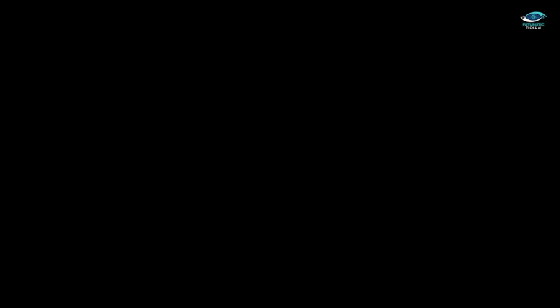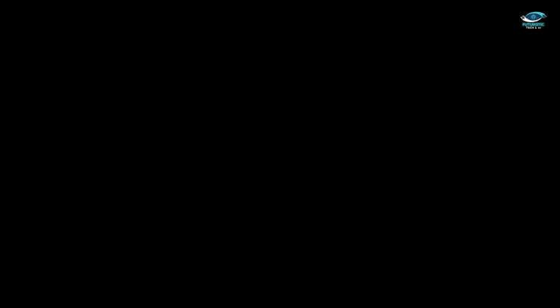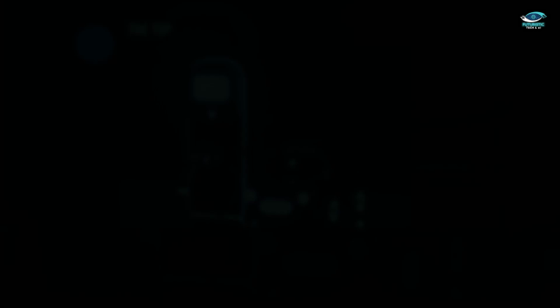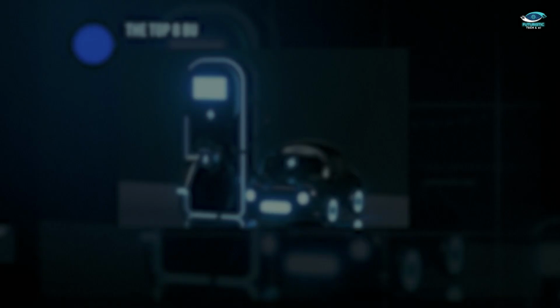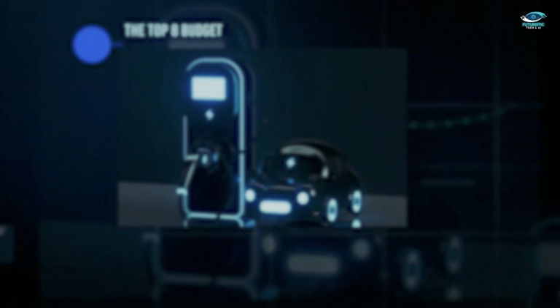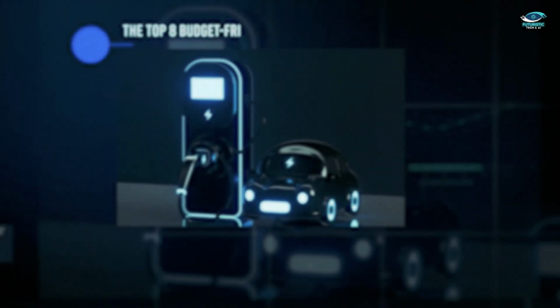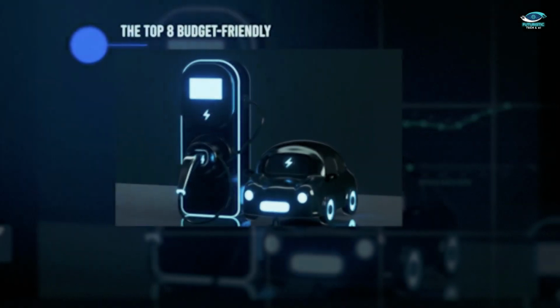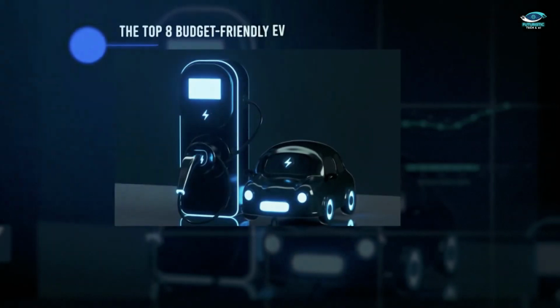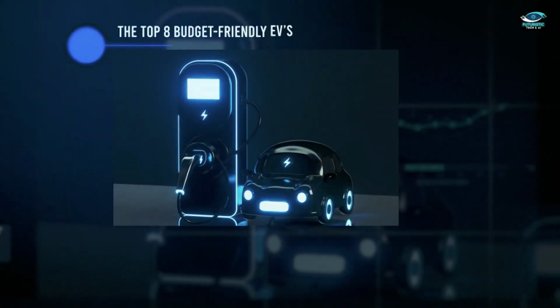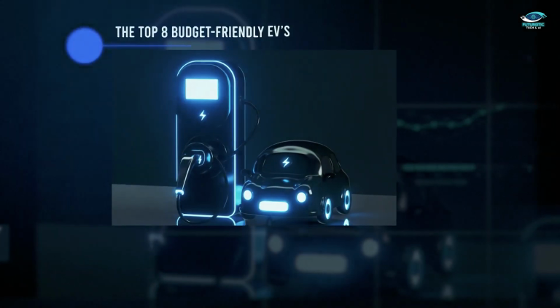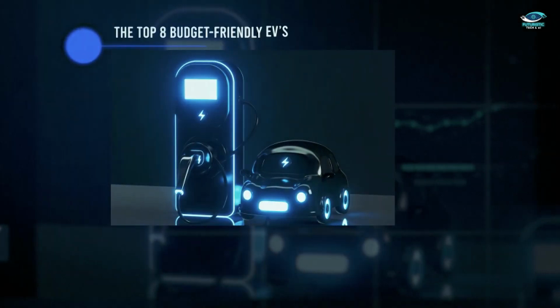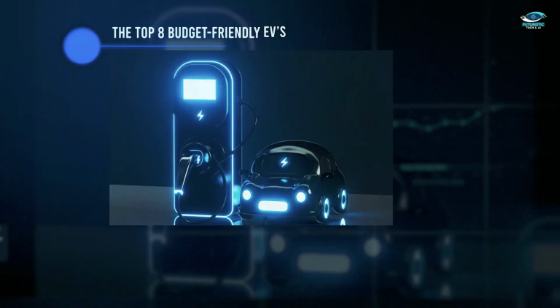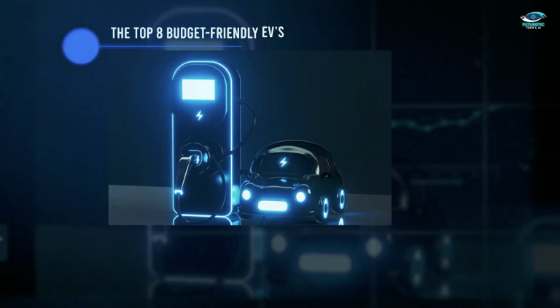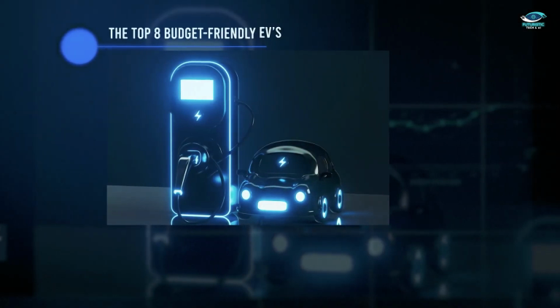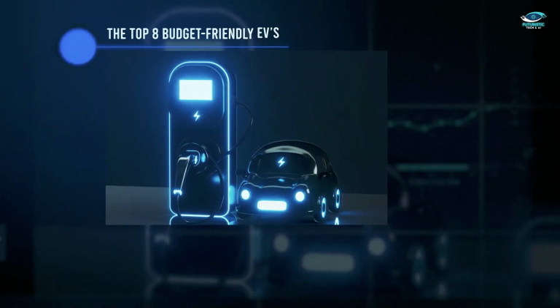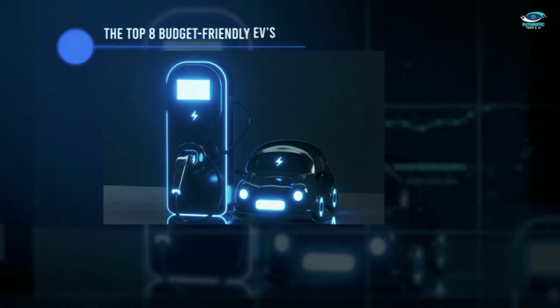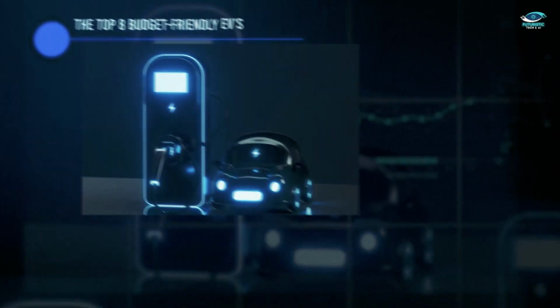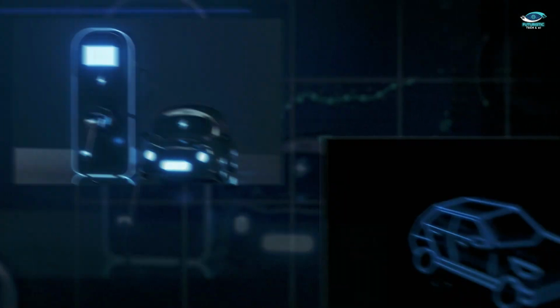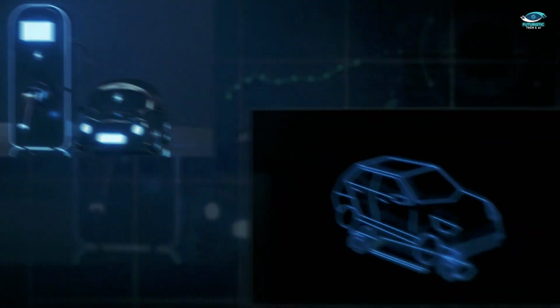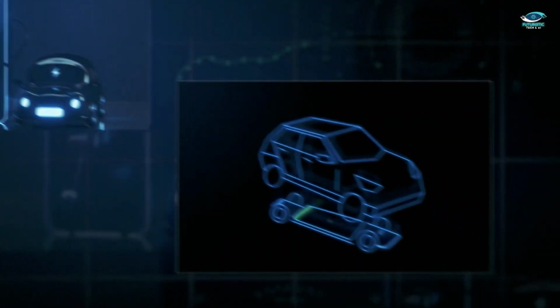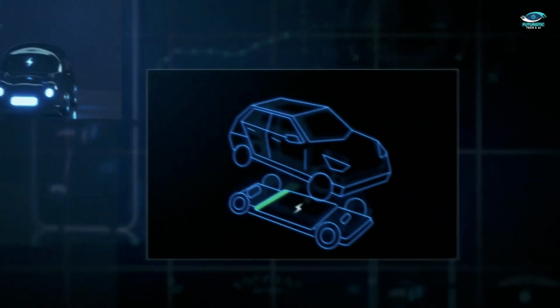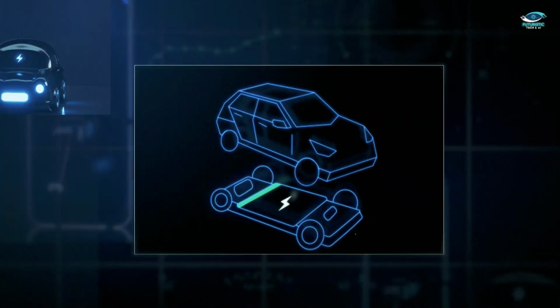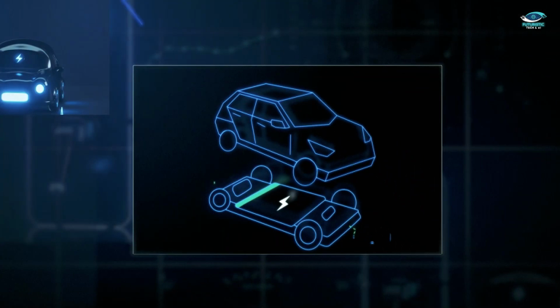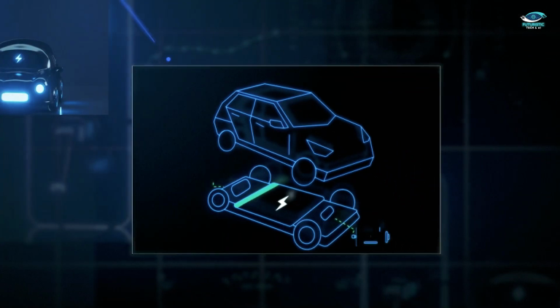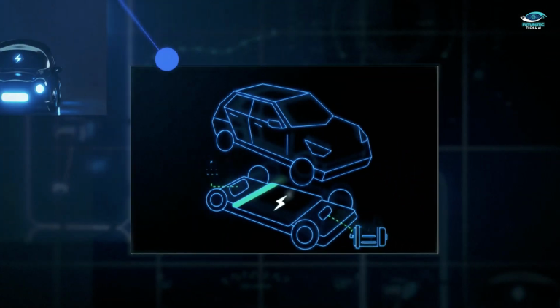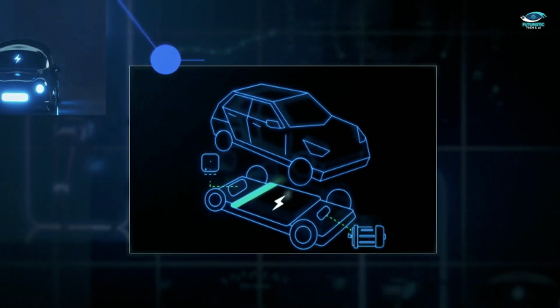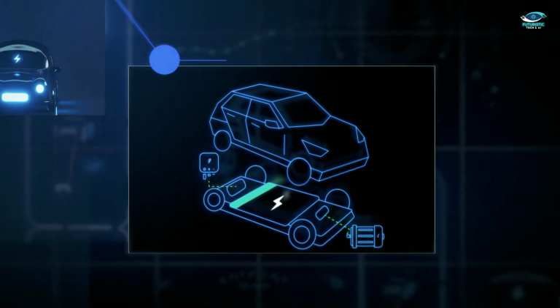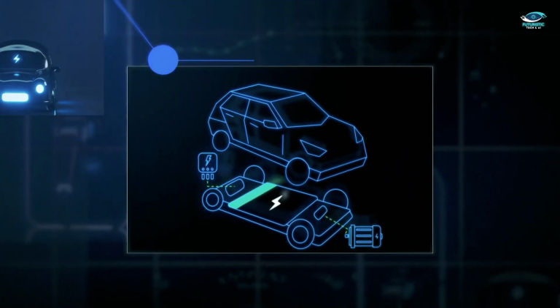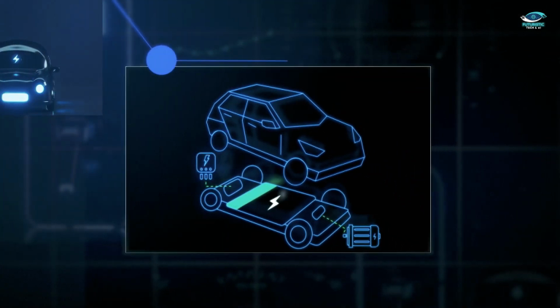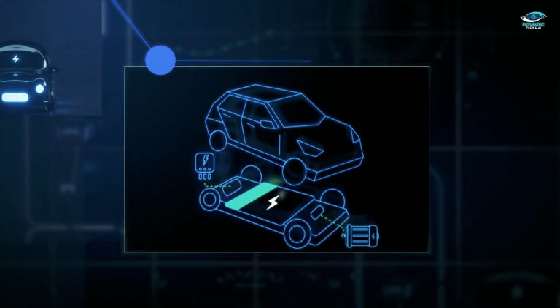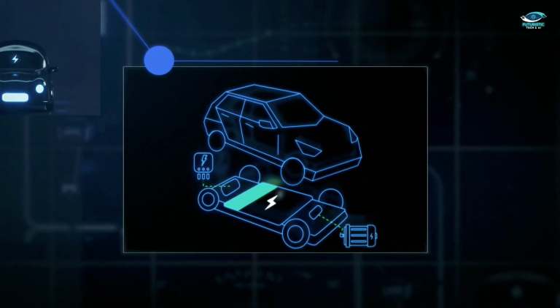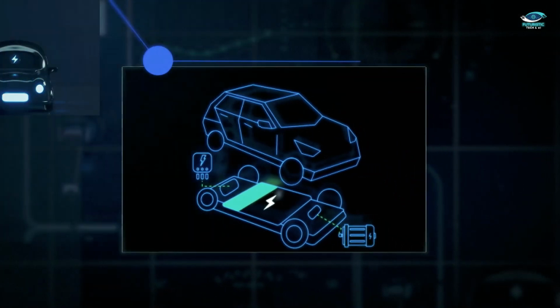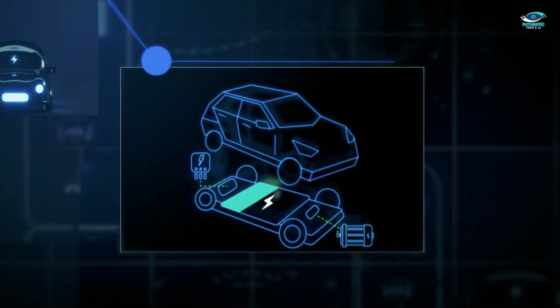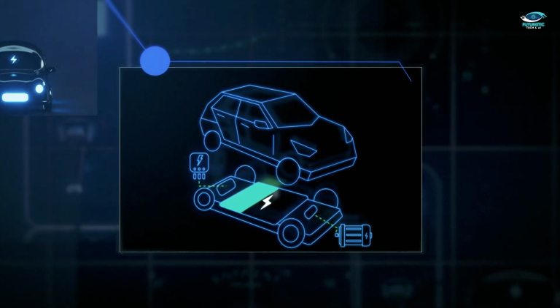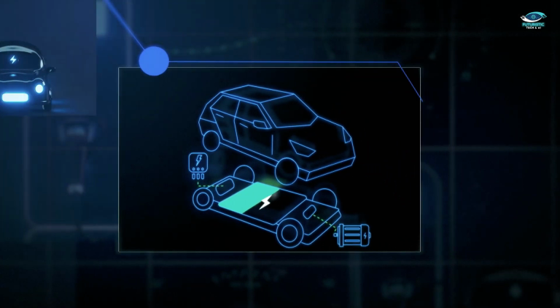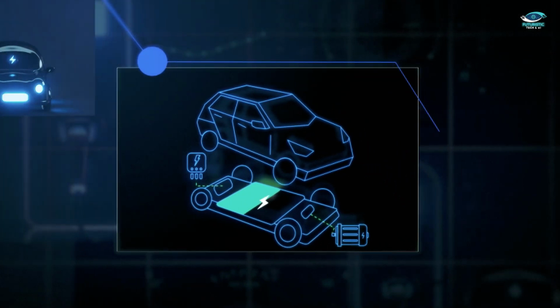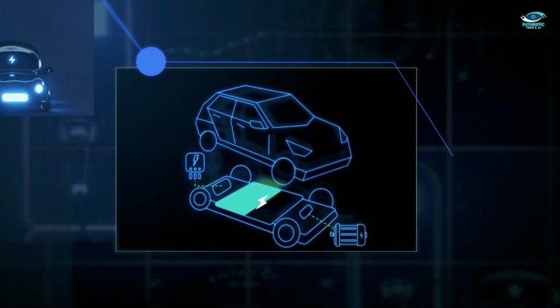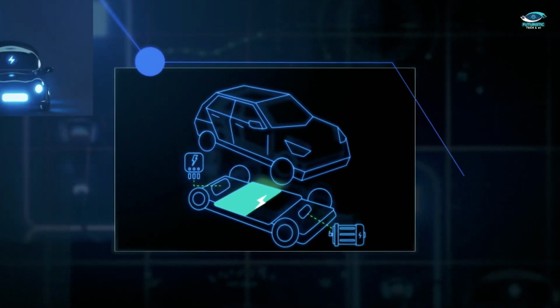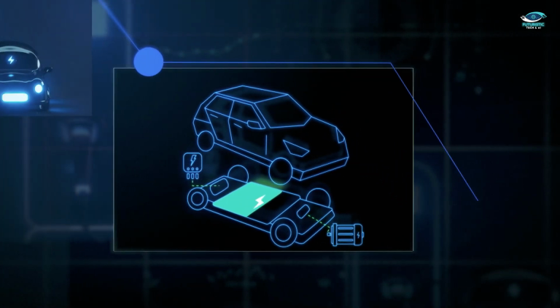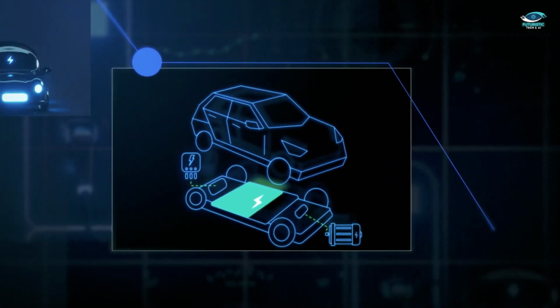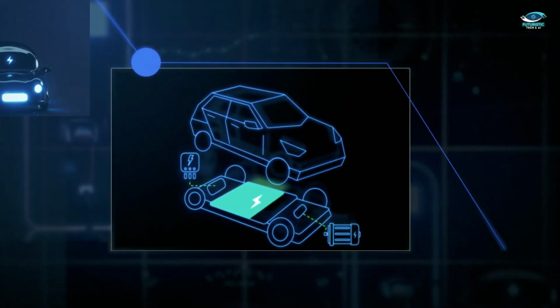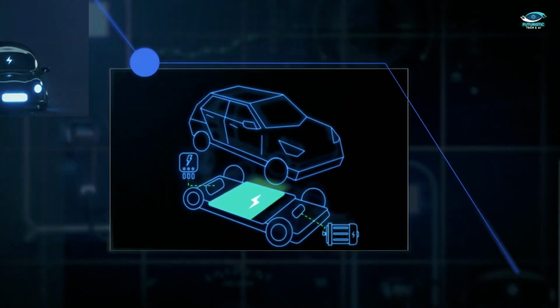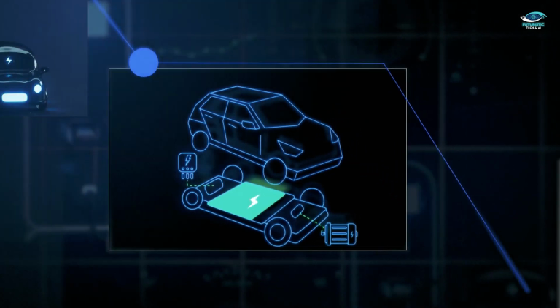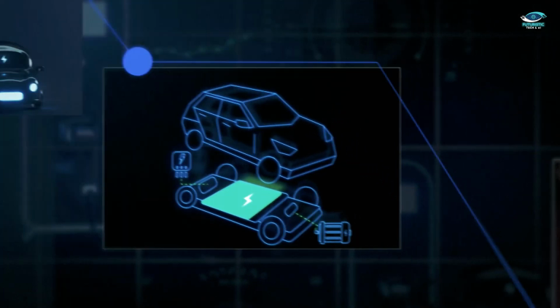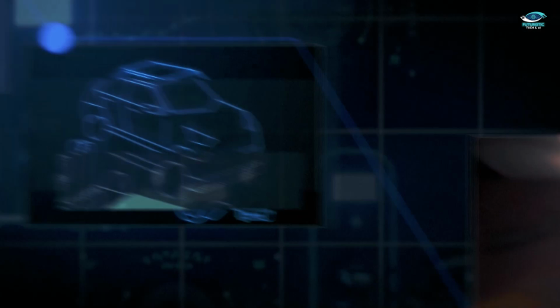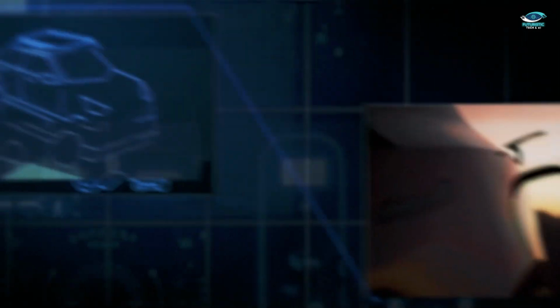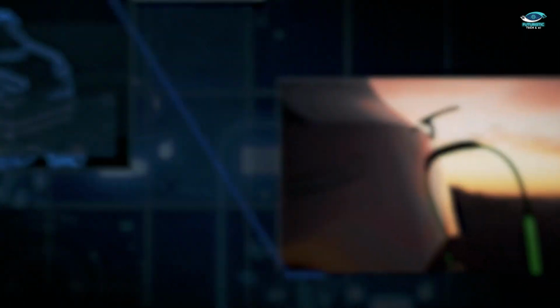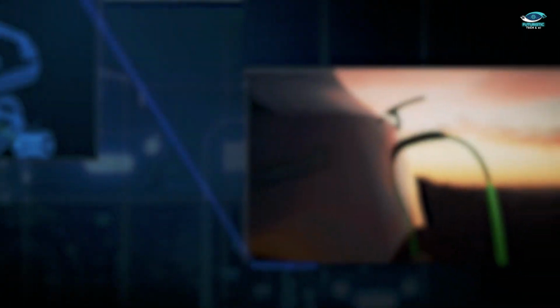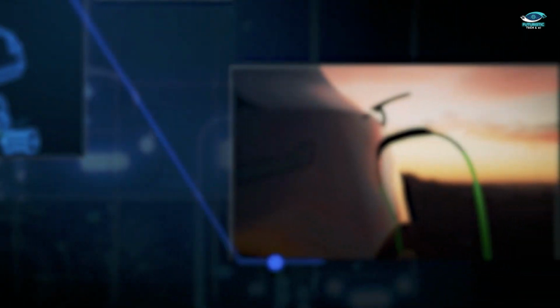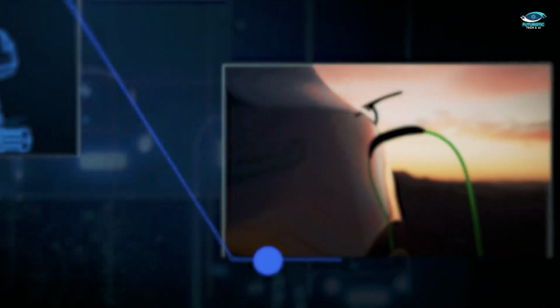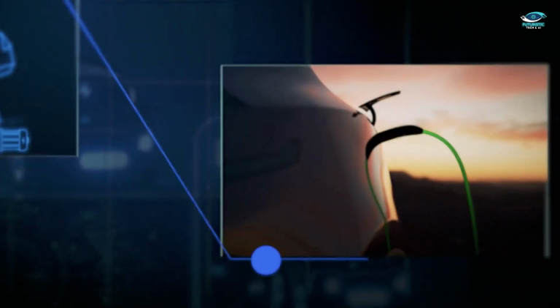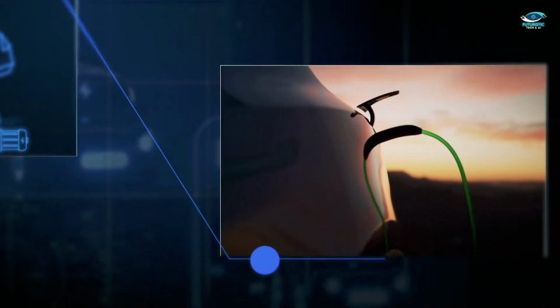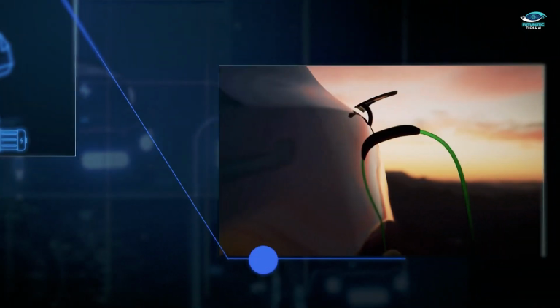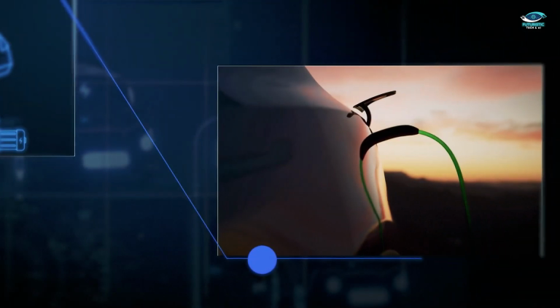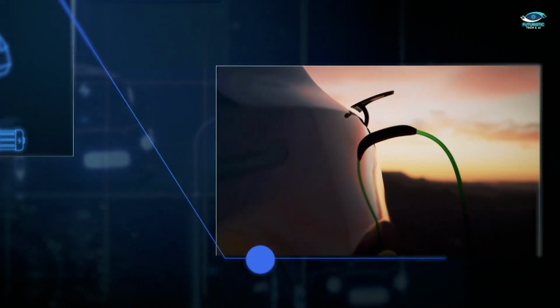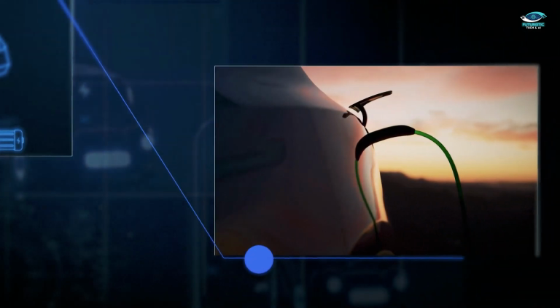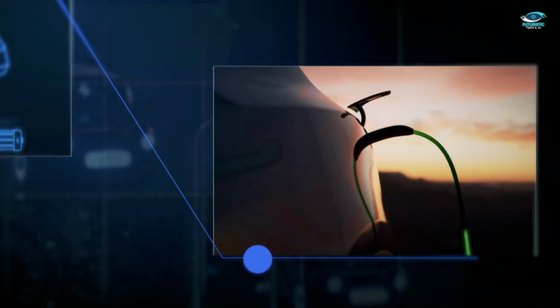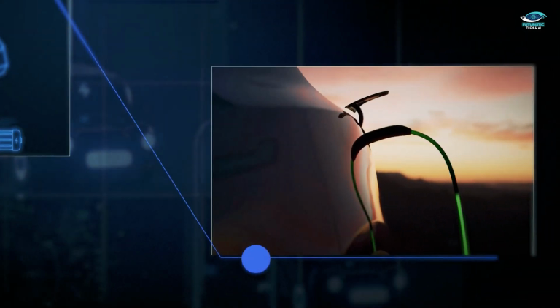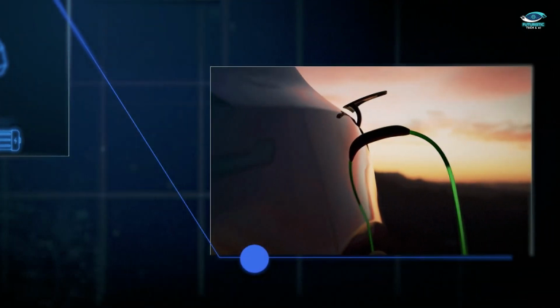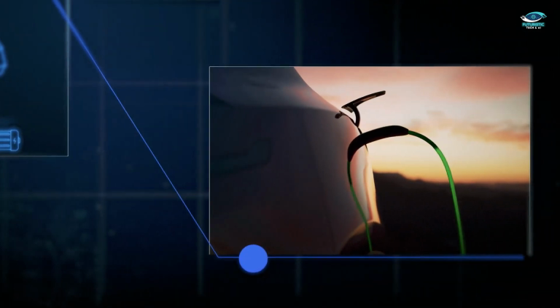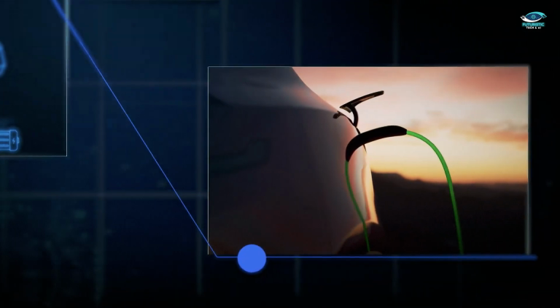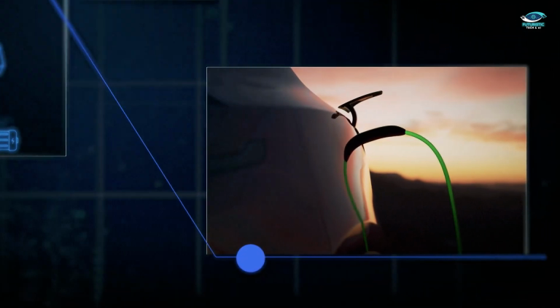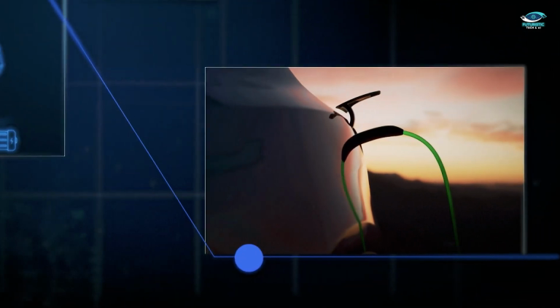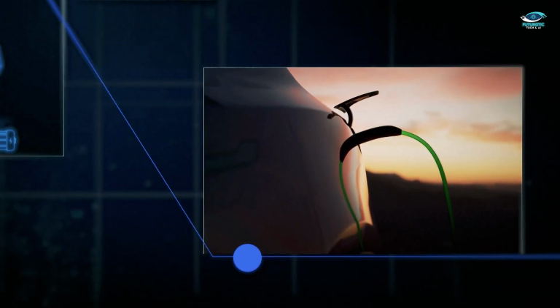Today, we'll introduce you to the top 8 budget-friendly EVs that prove you can have style, range, and performance without breaking the bank.